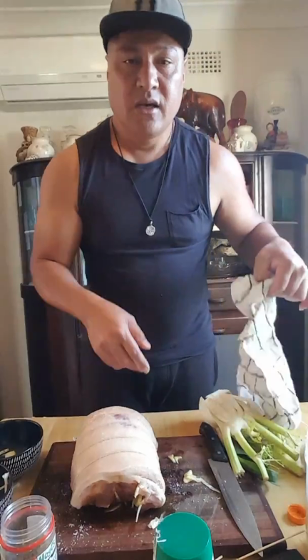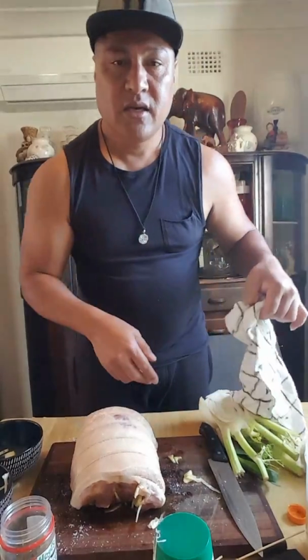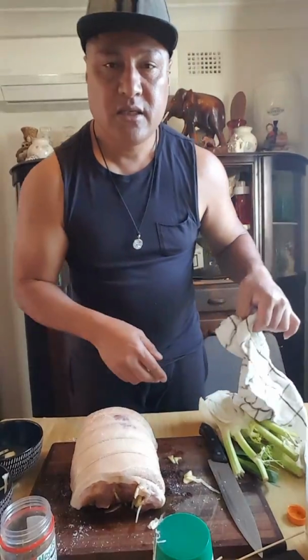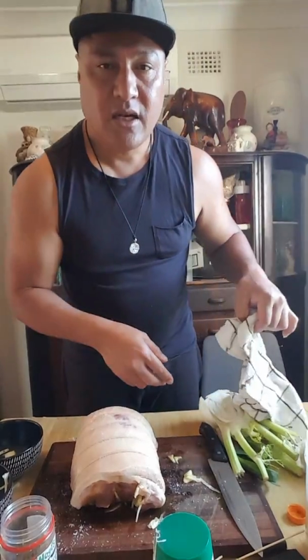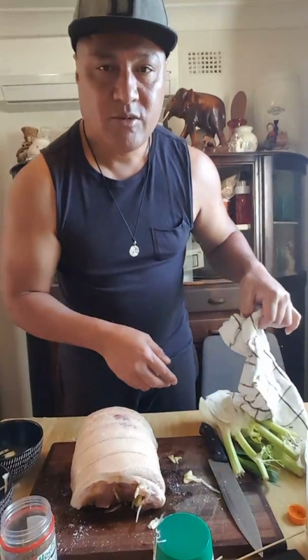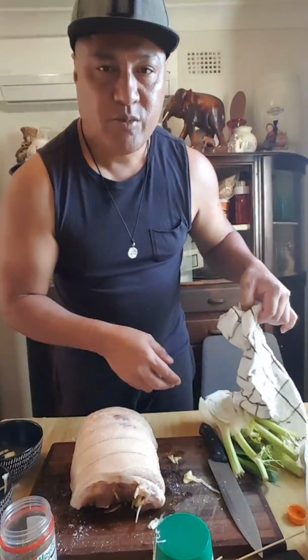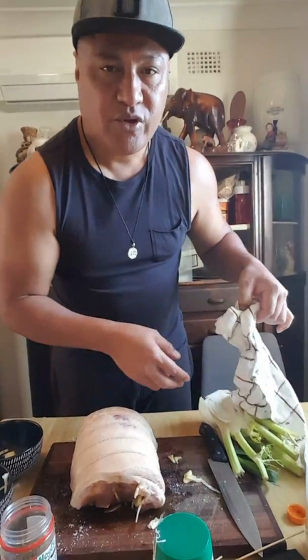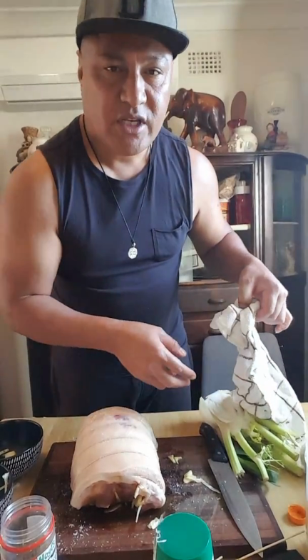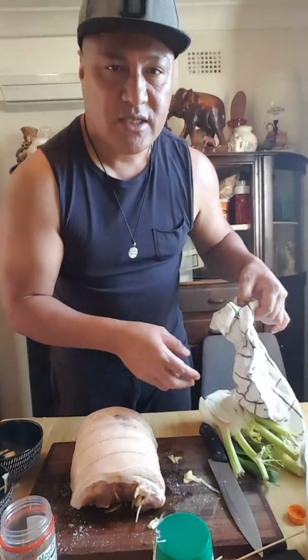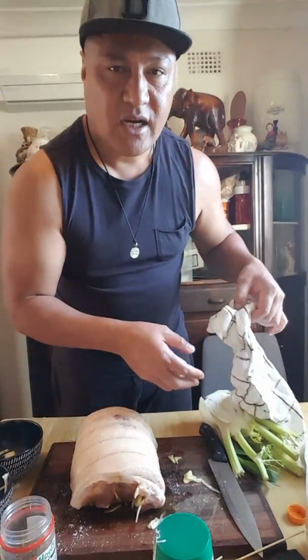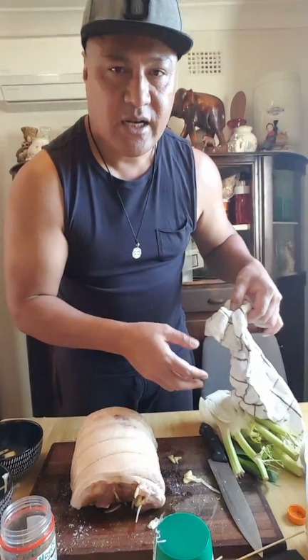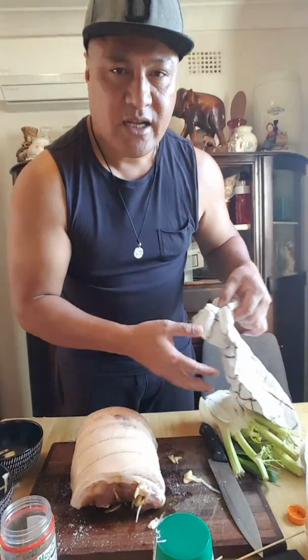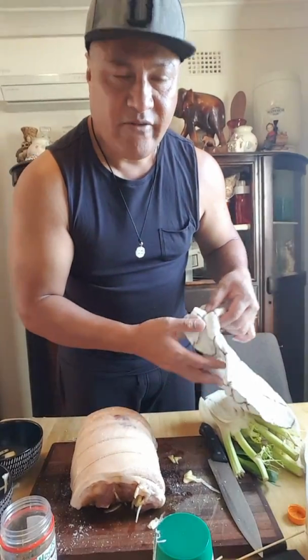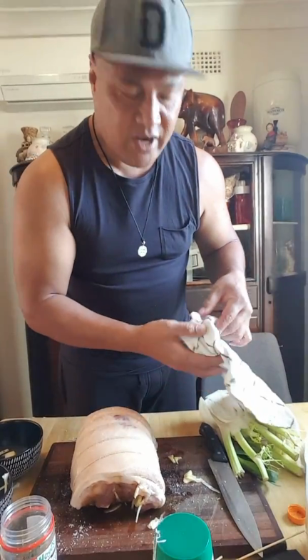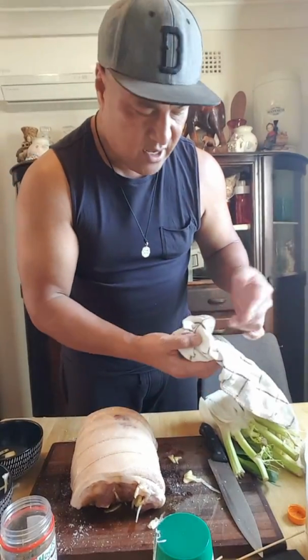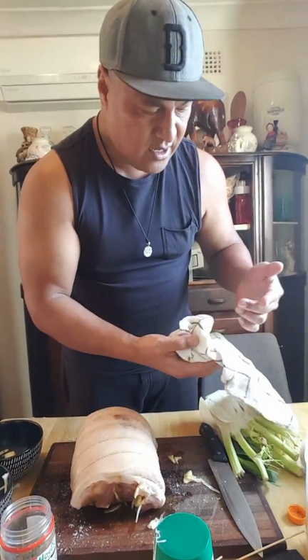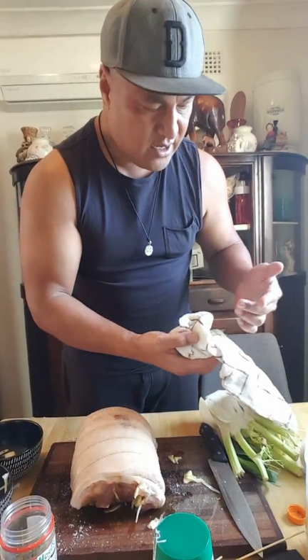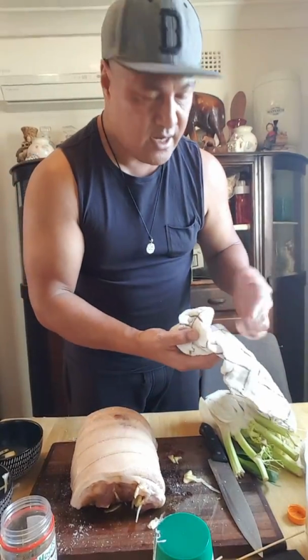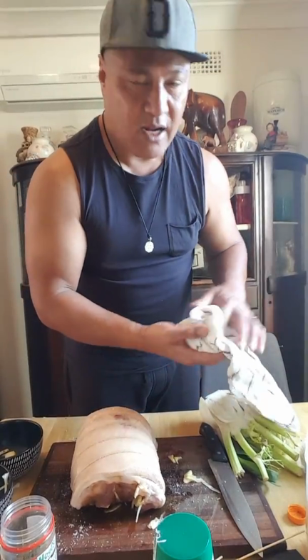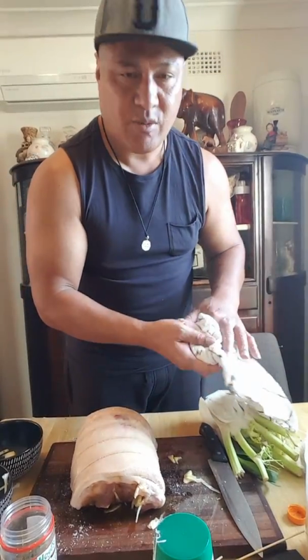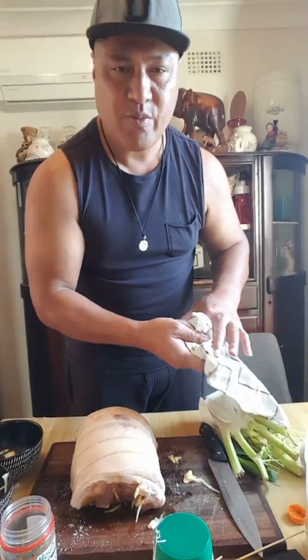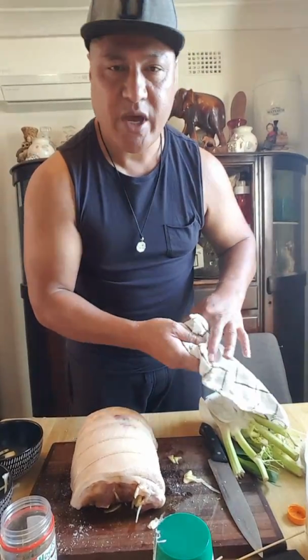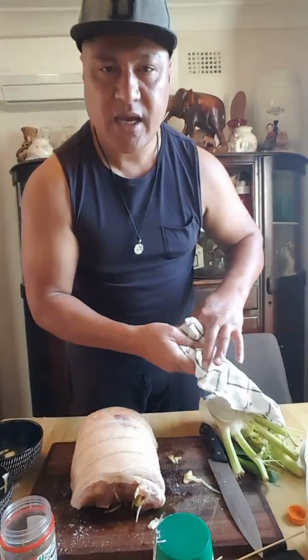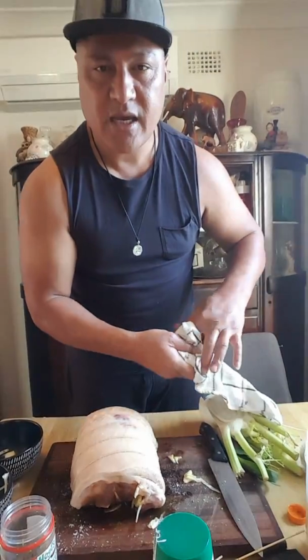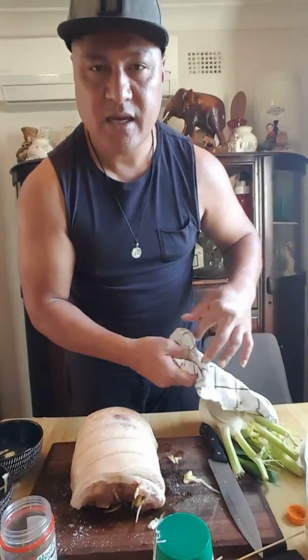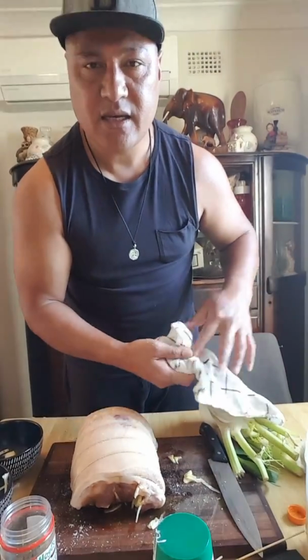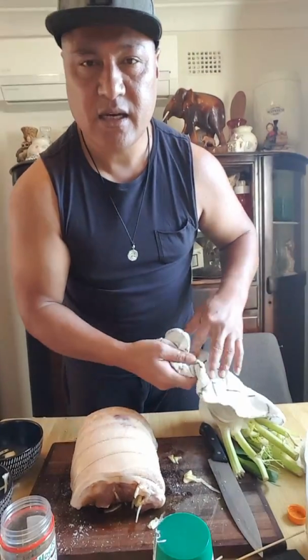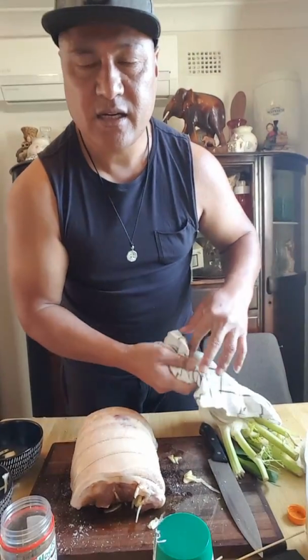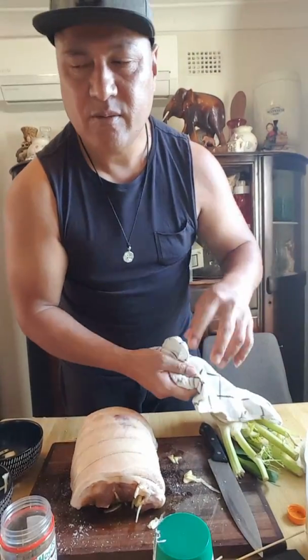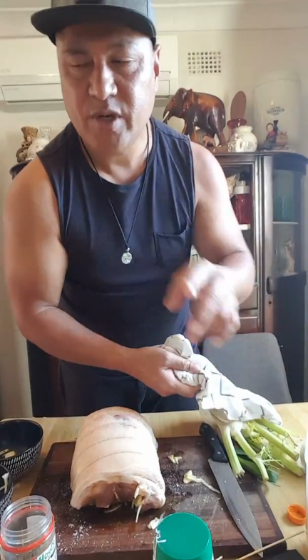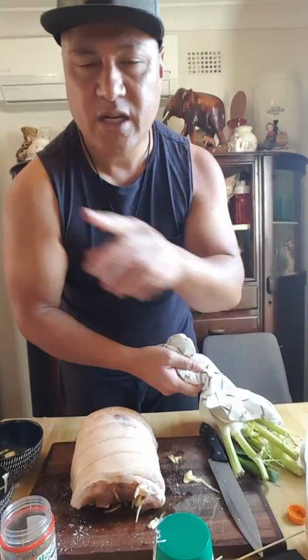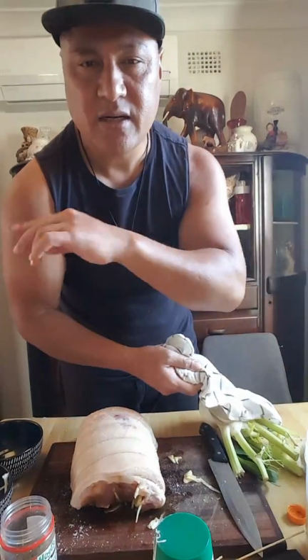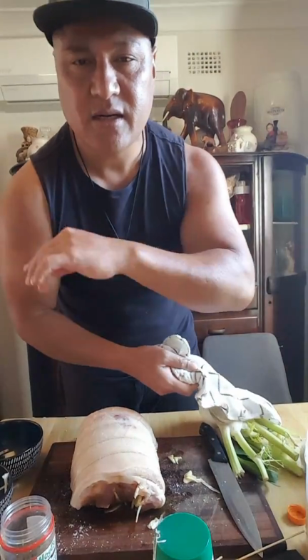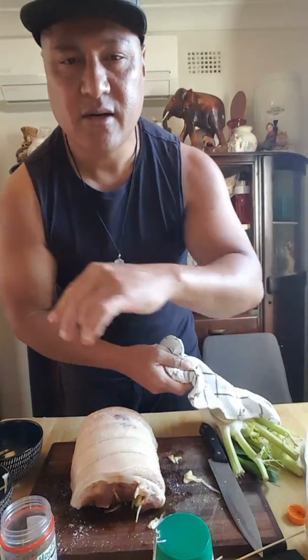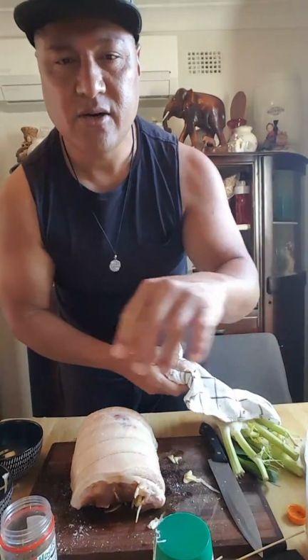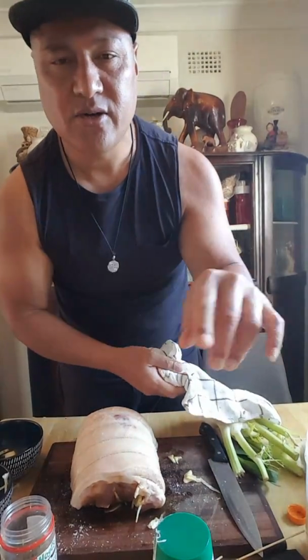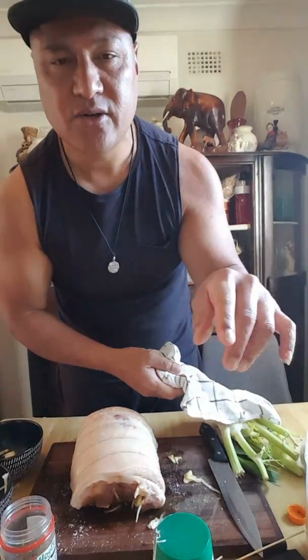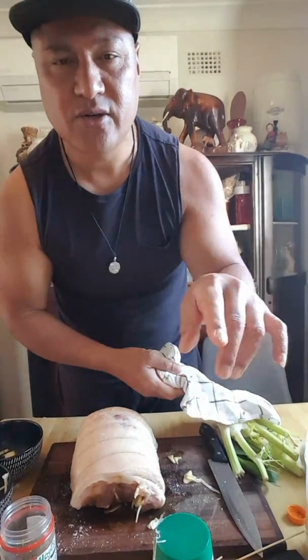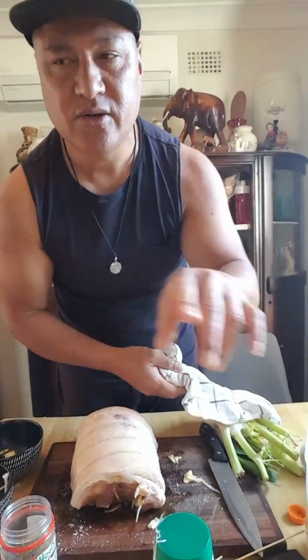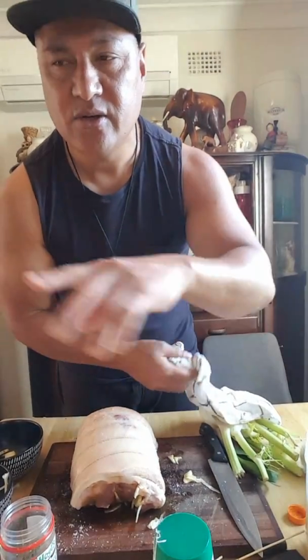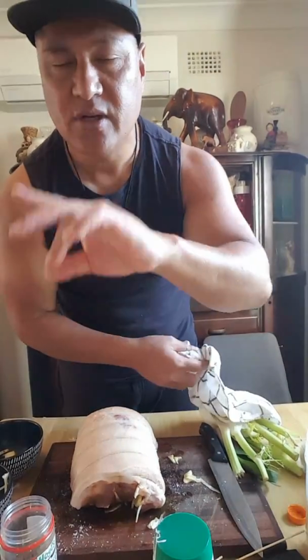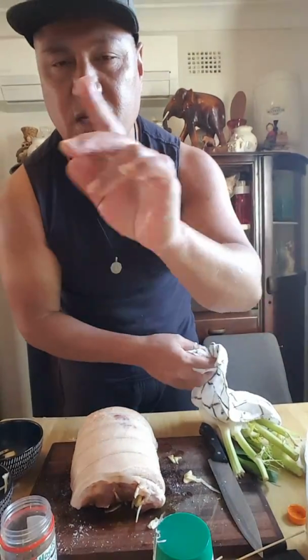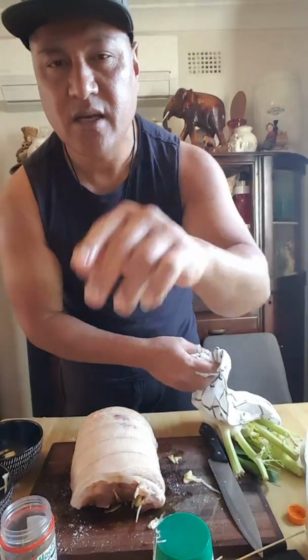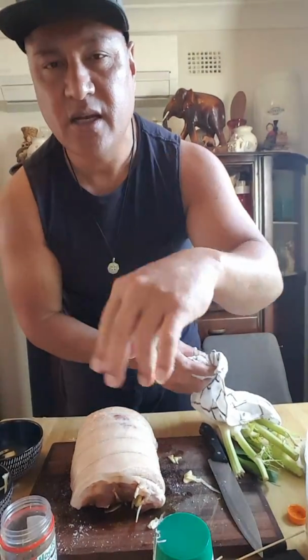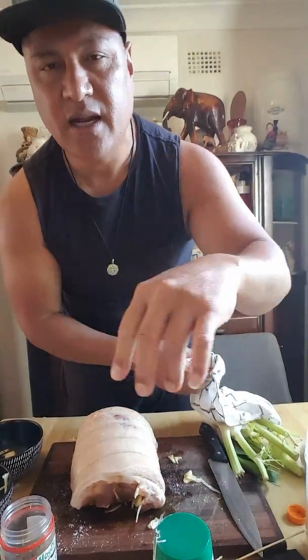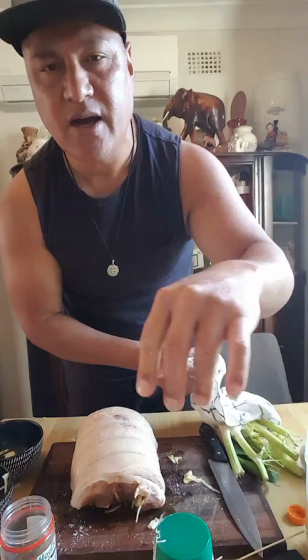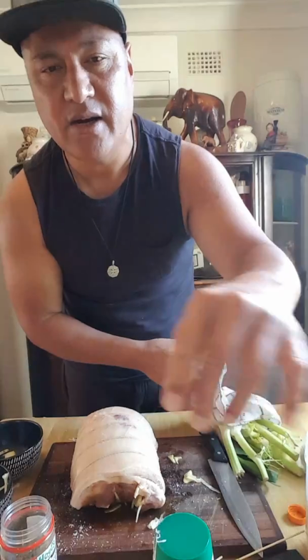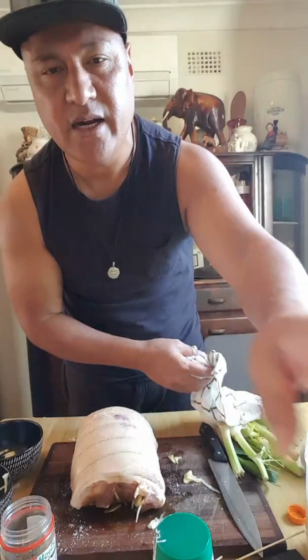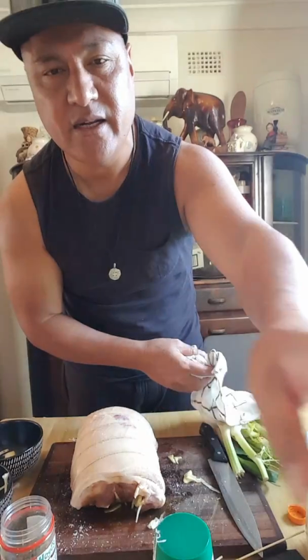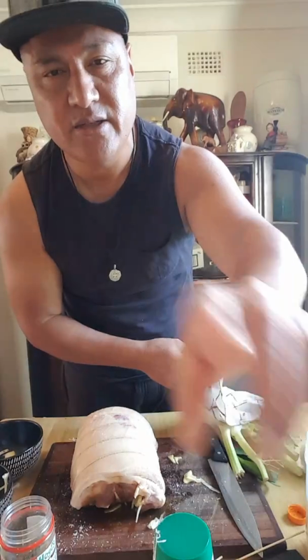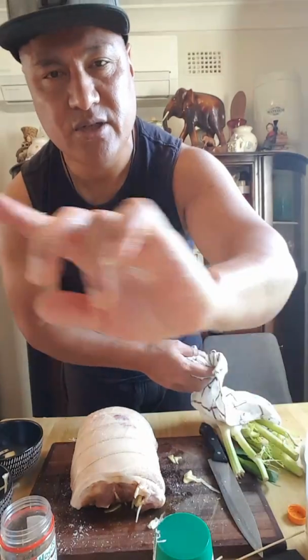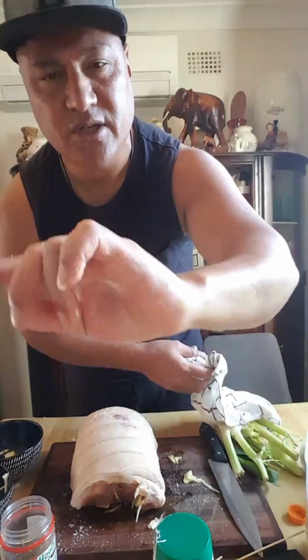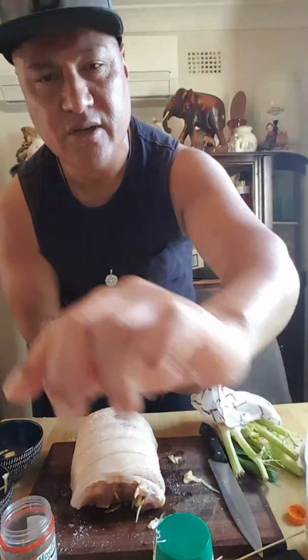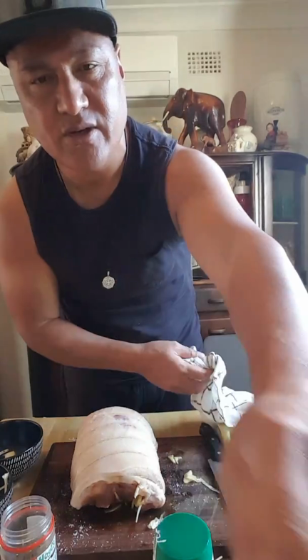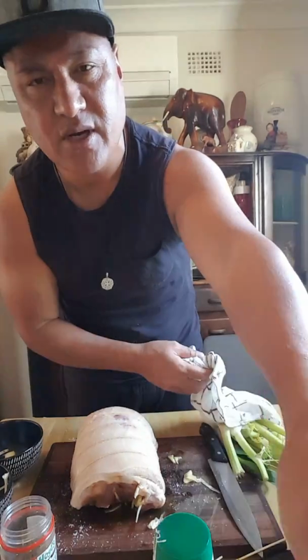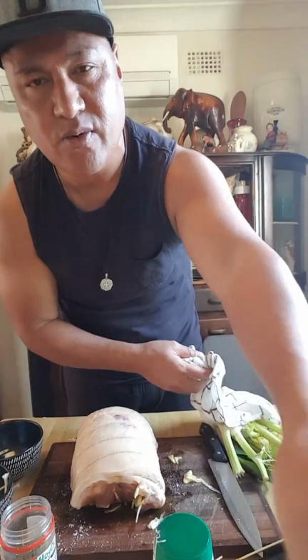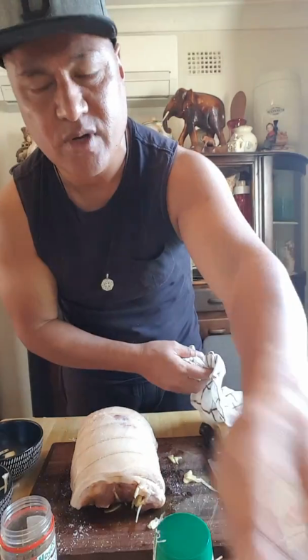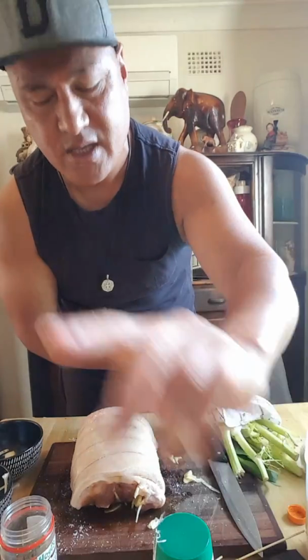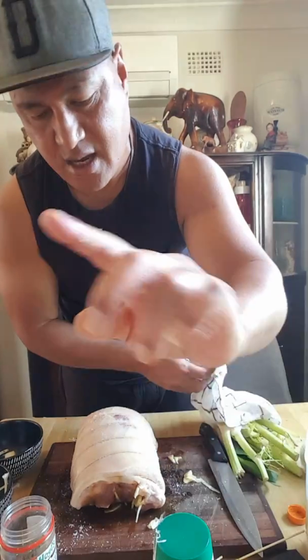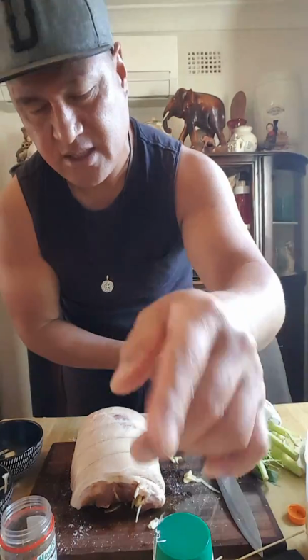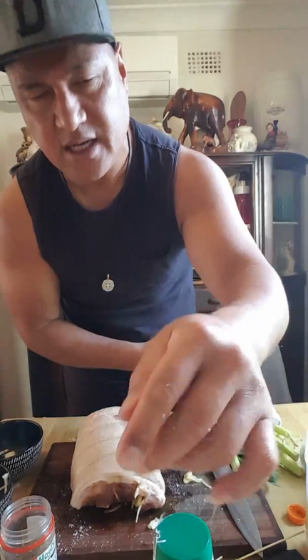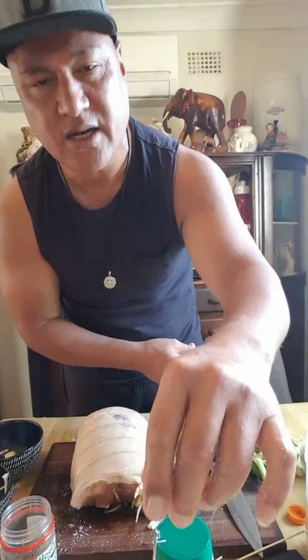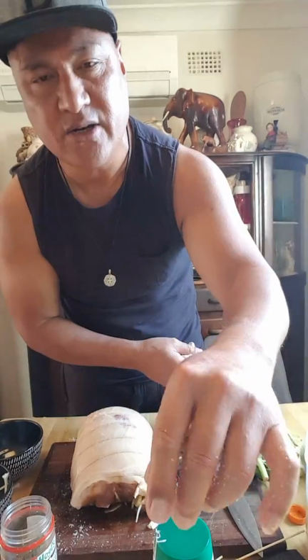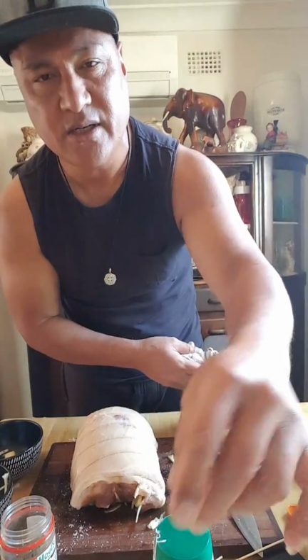It's time to put this guy in the oven and I'll be back in an hour later to show you how it's going.